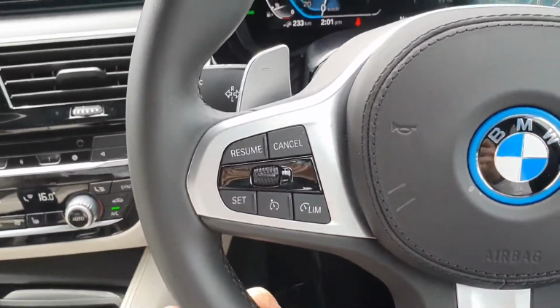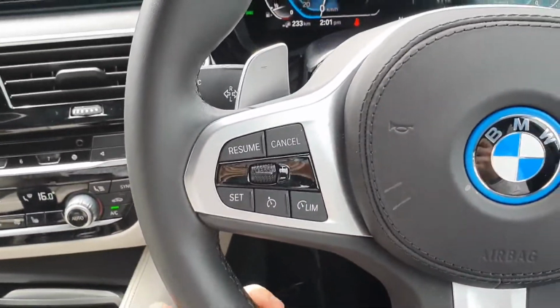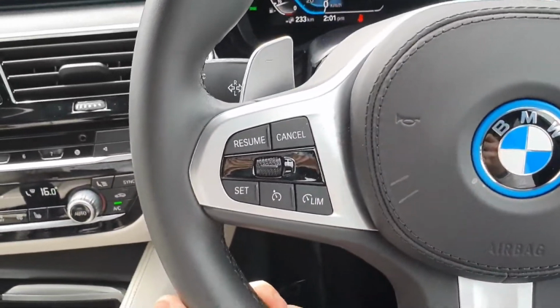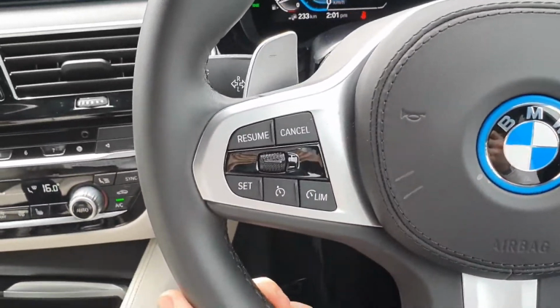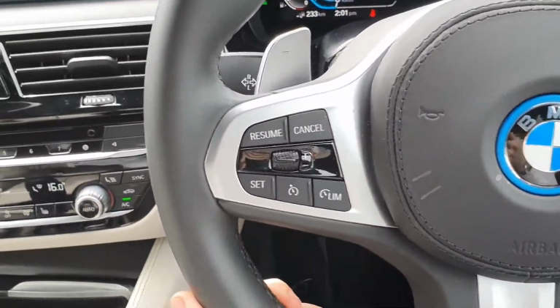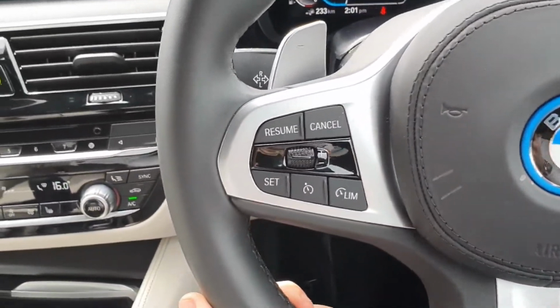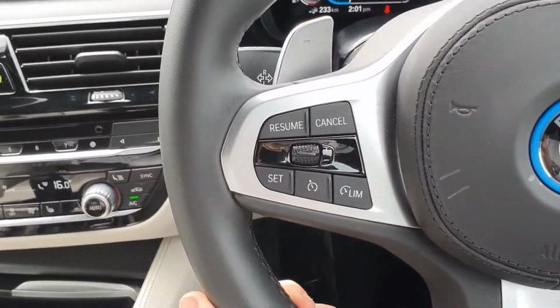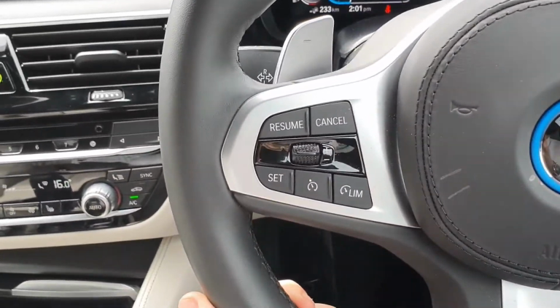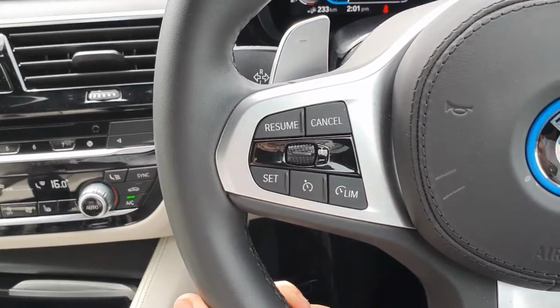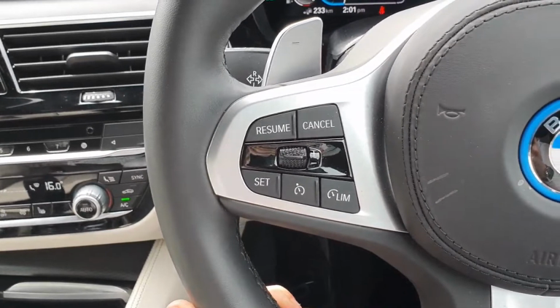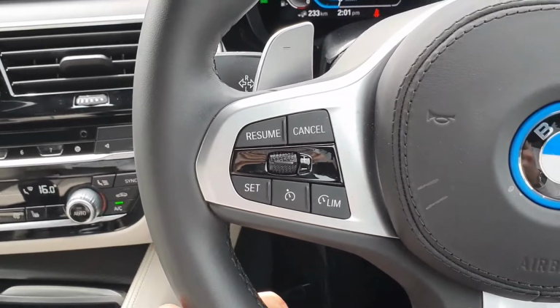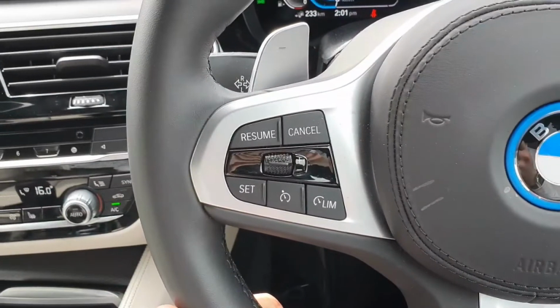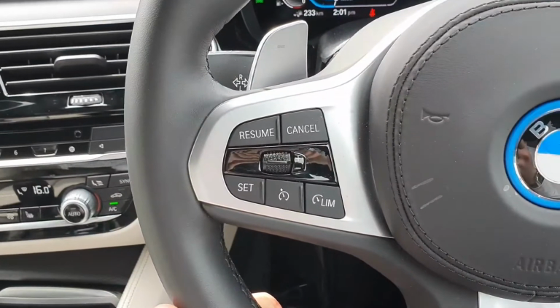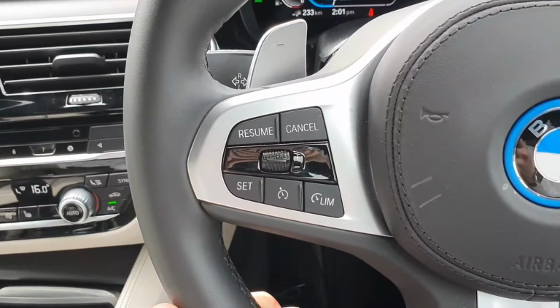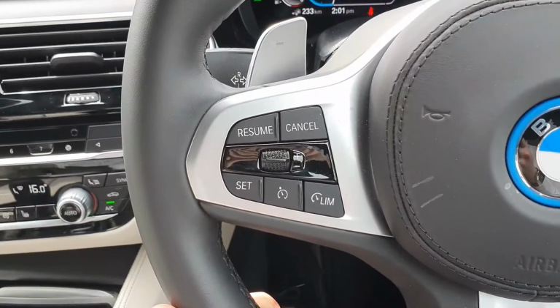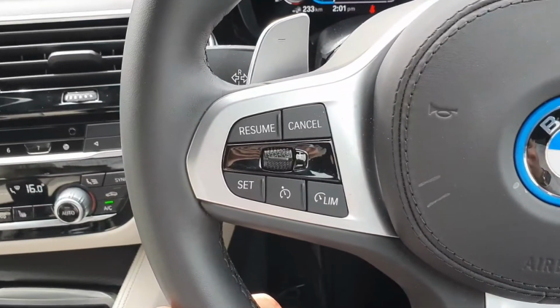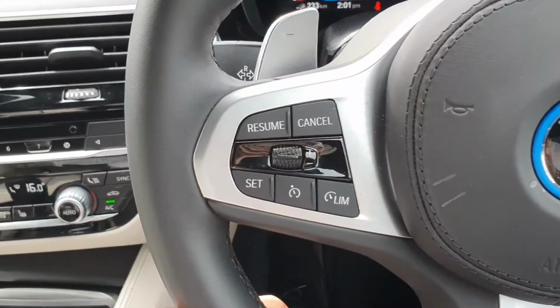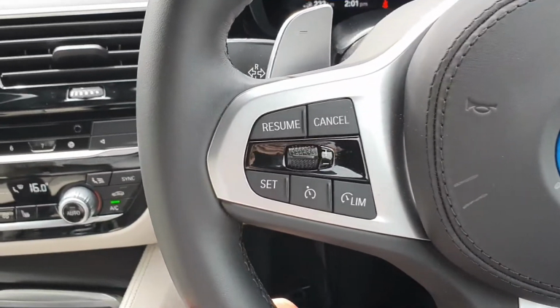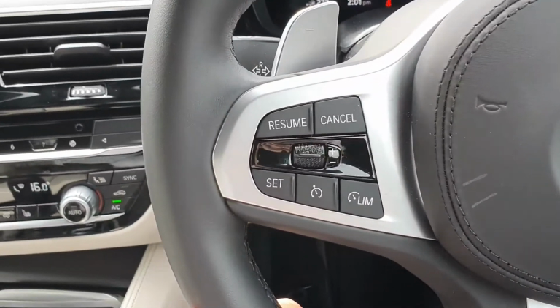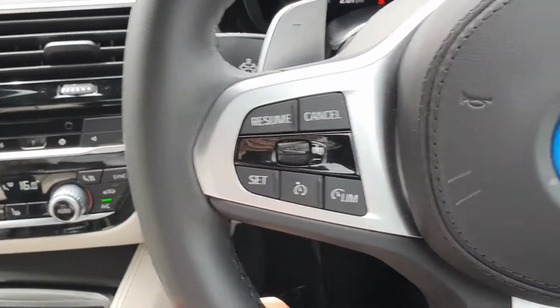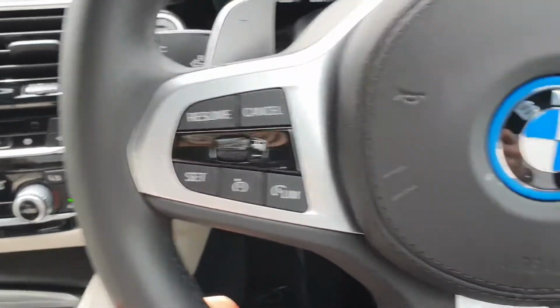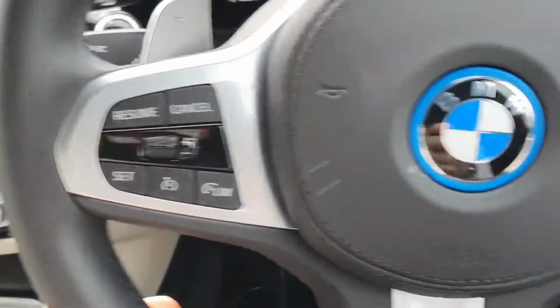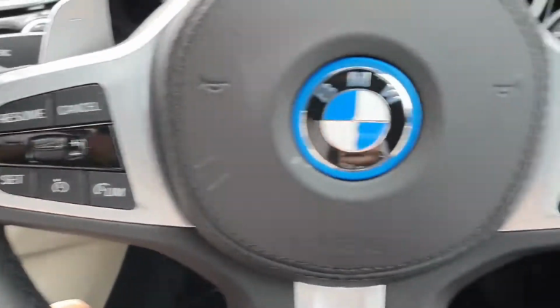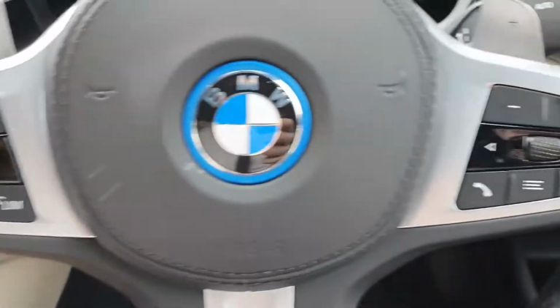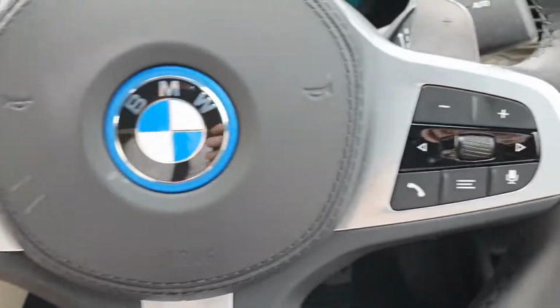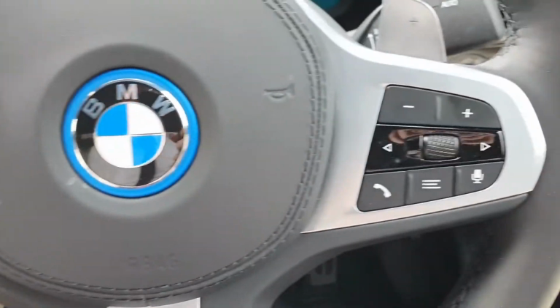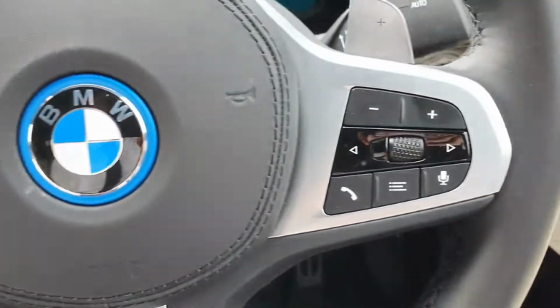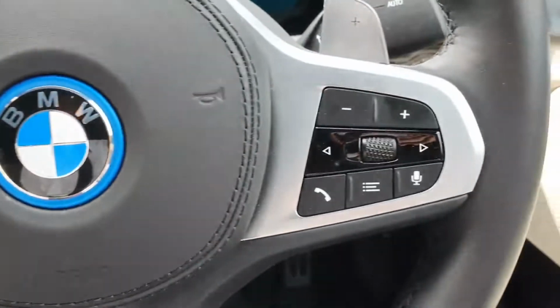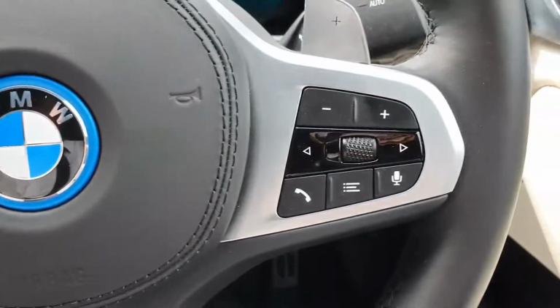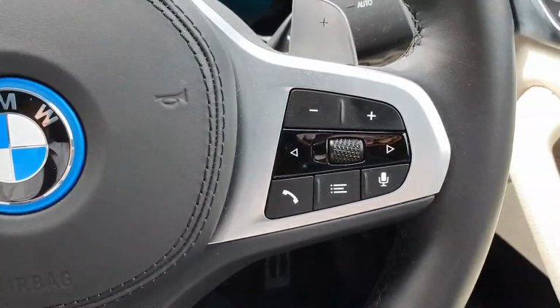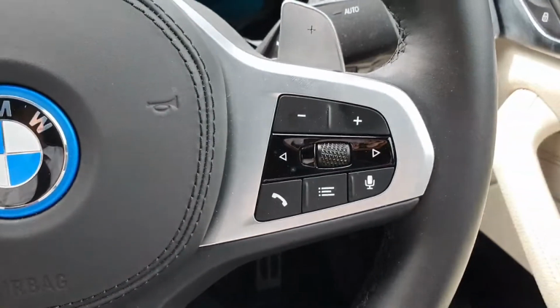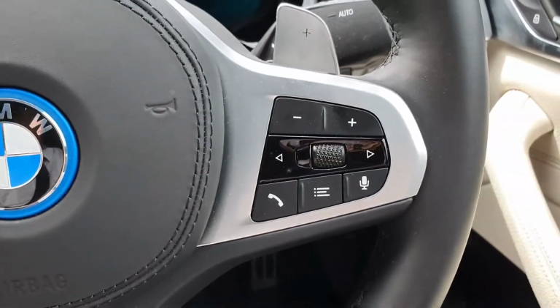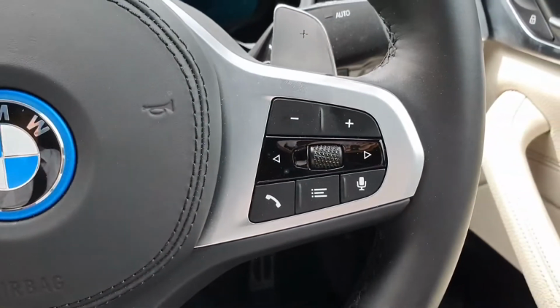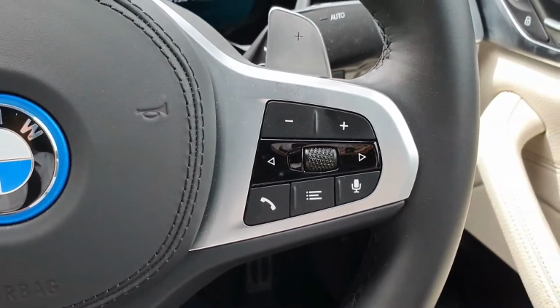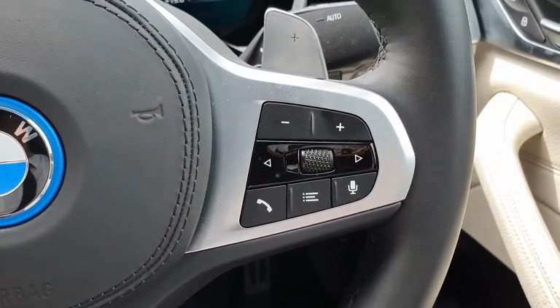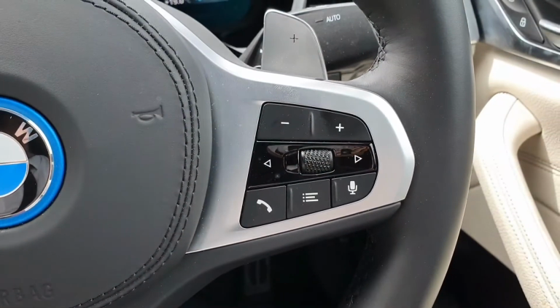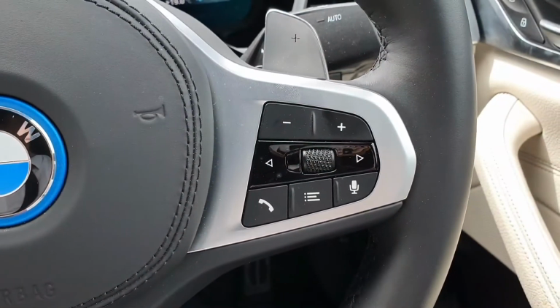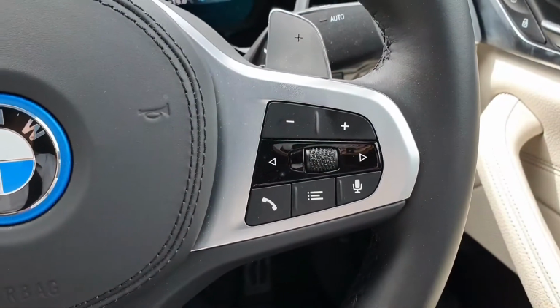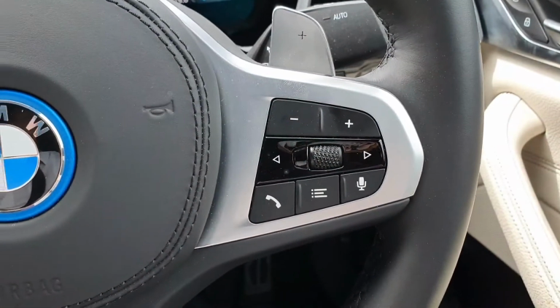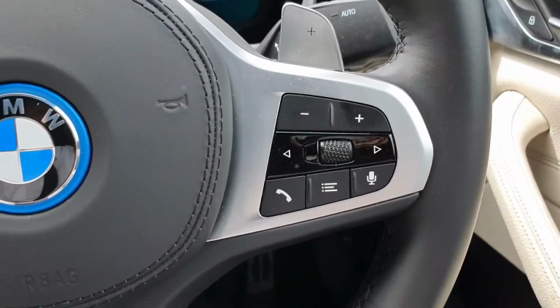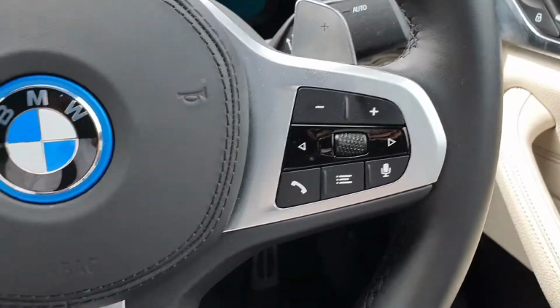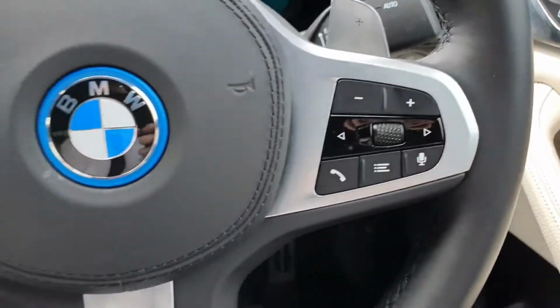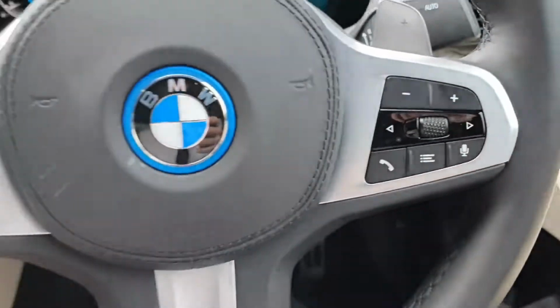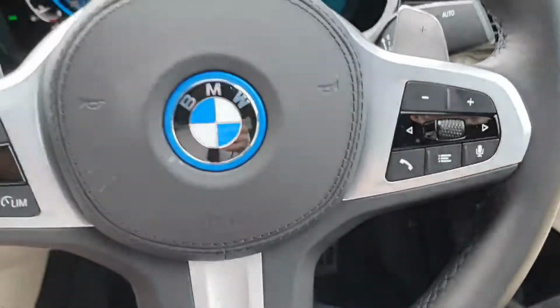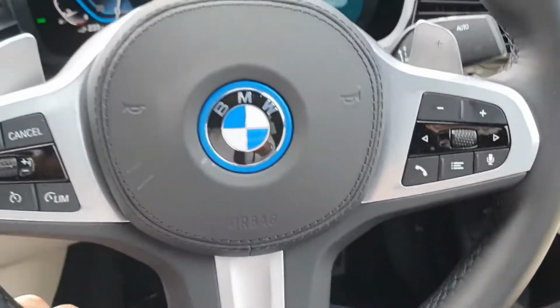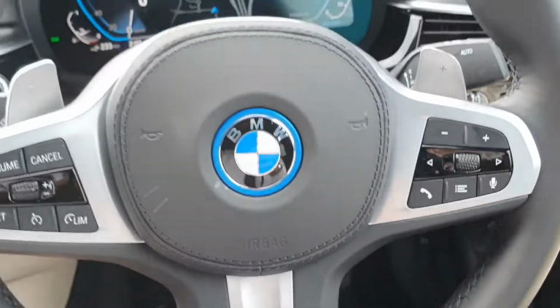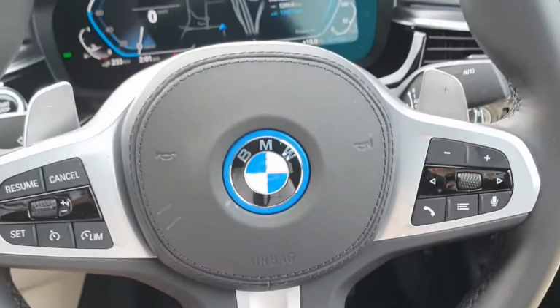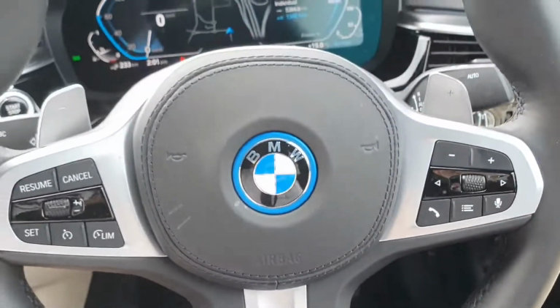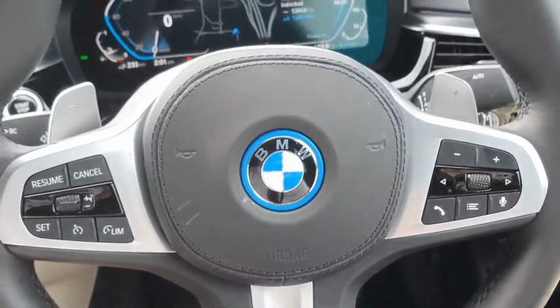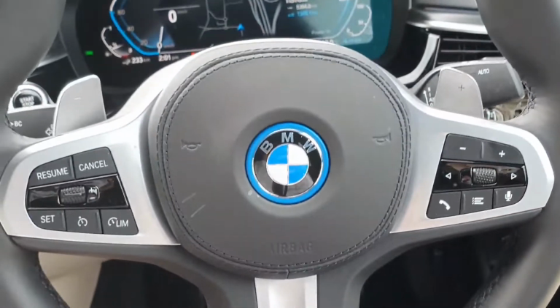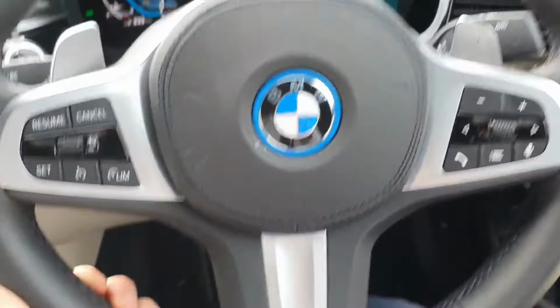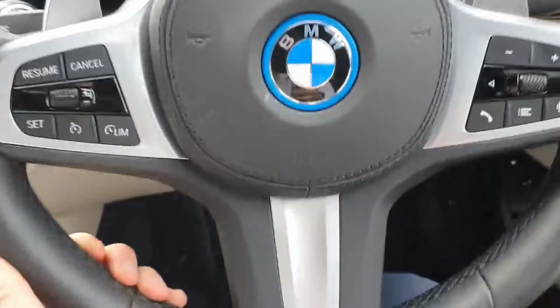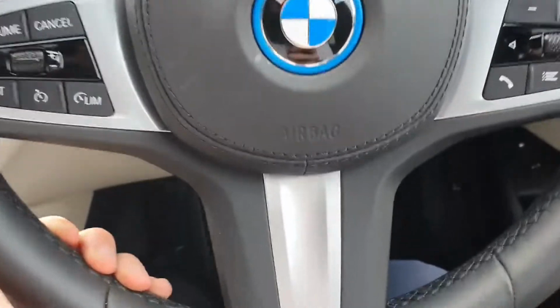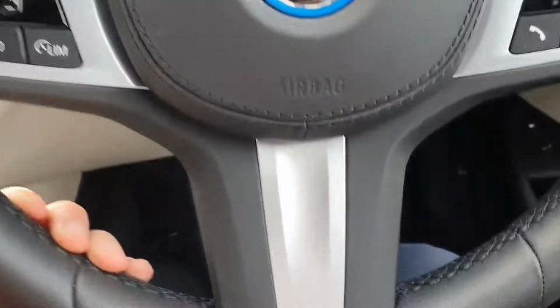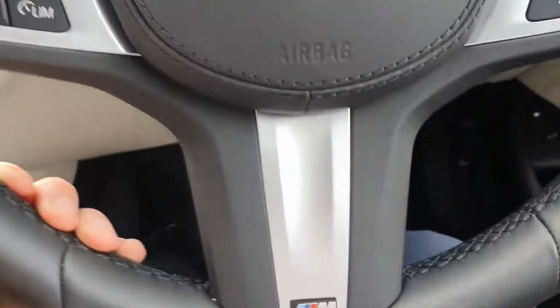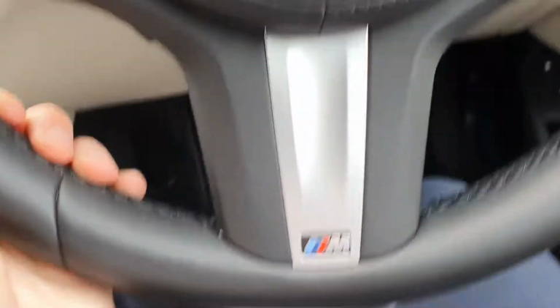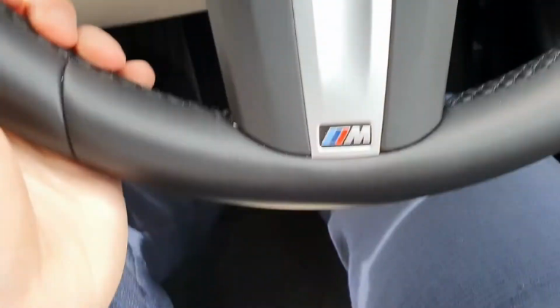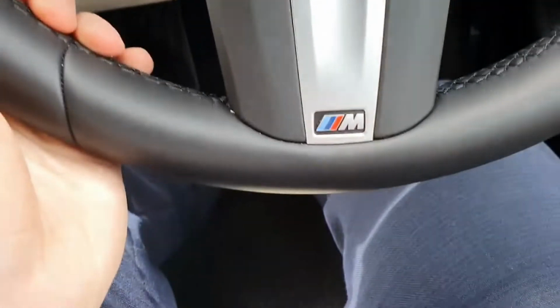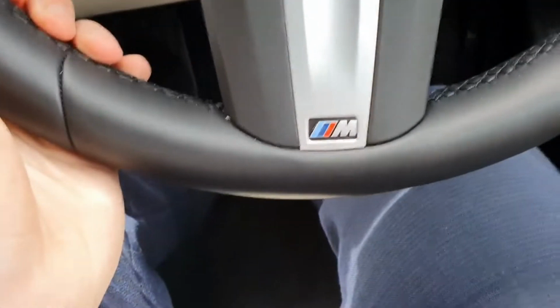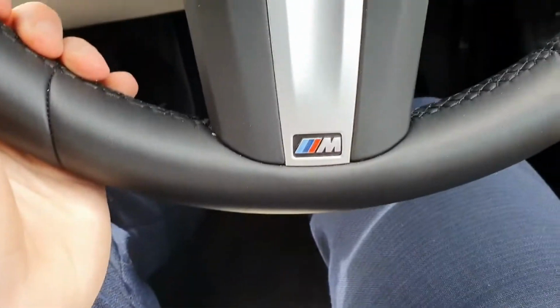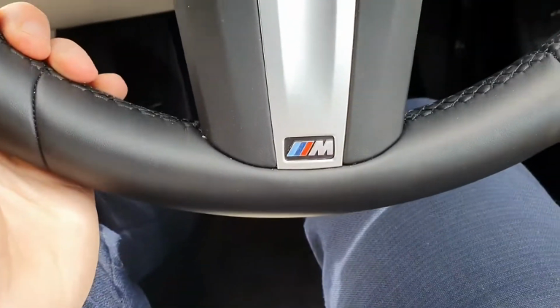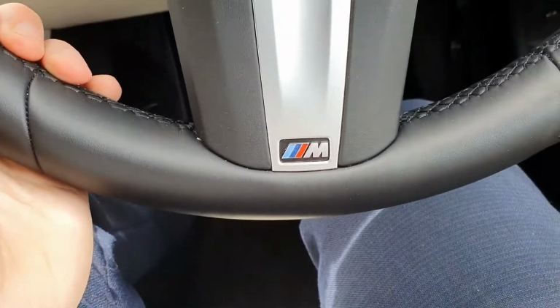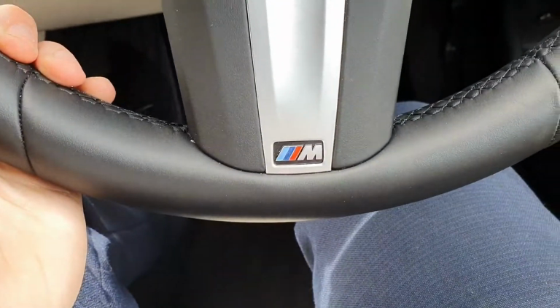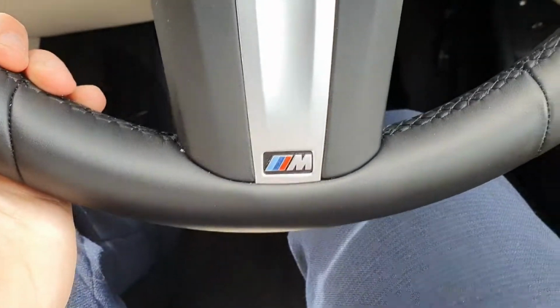On the left hand side here is the cruise control panel and the right hand side is the media control panel. Very nice — a little M Sport badge there as well.